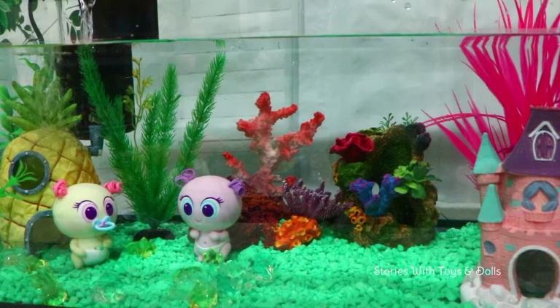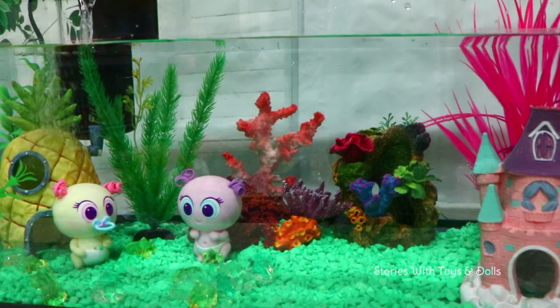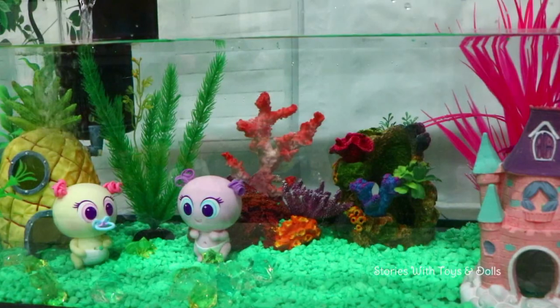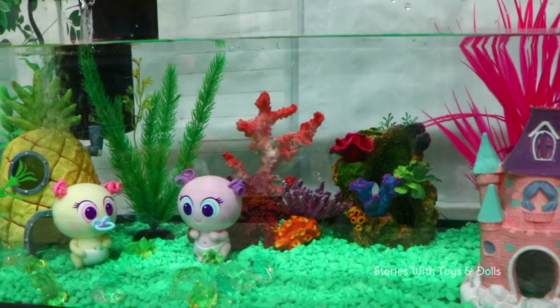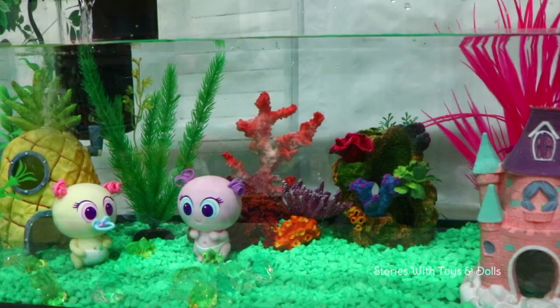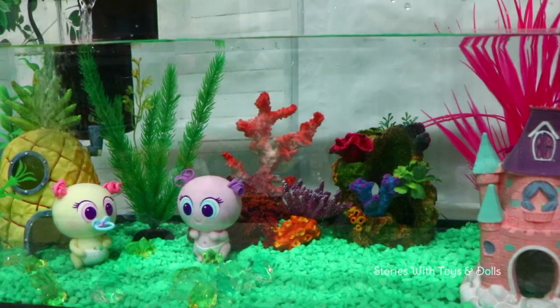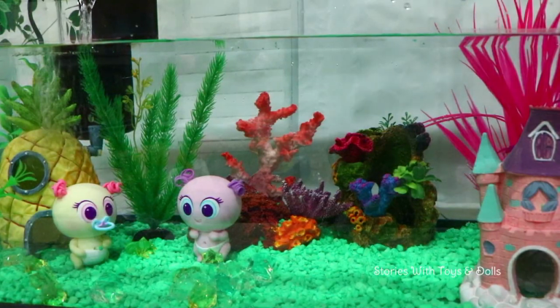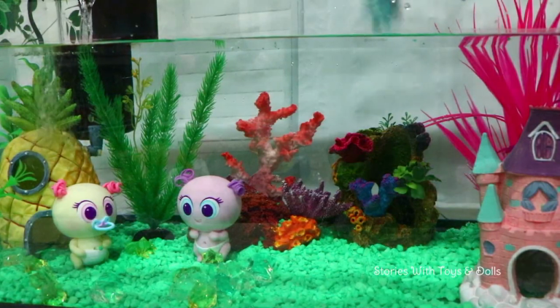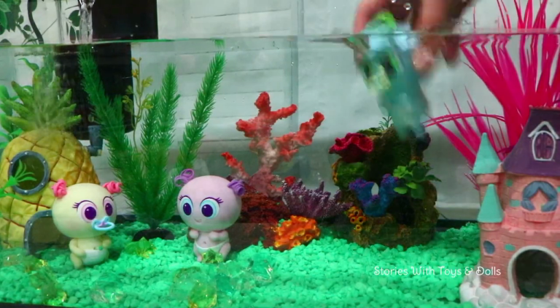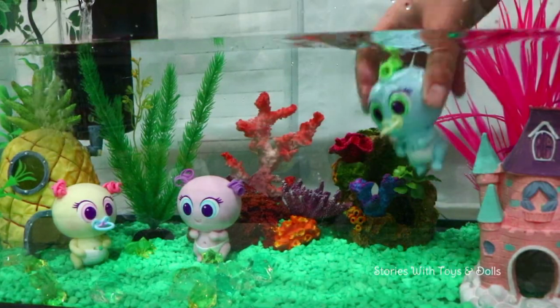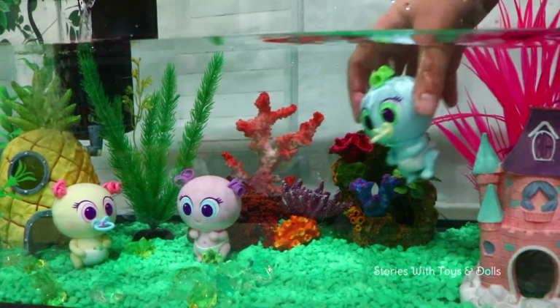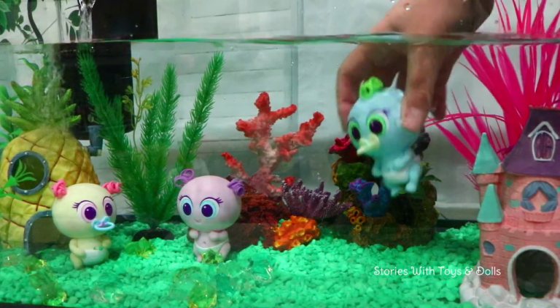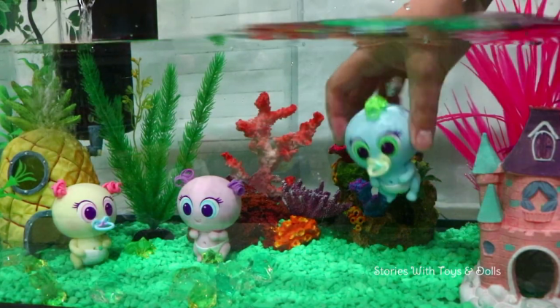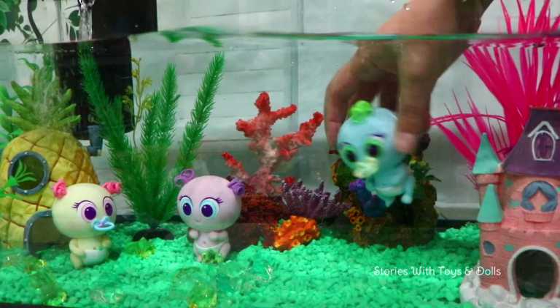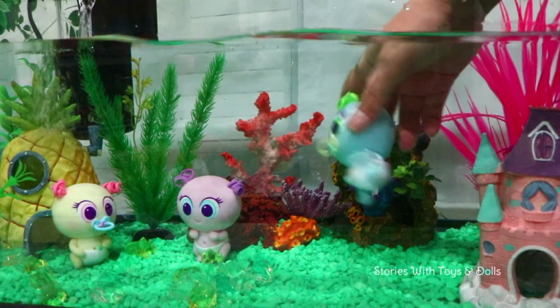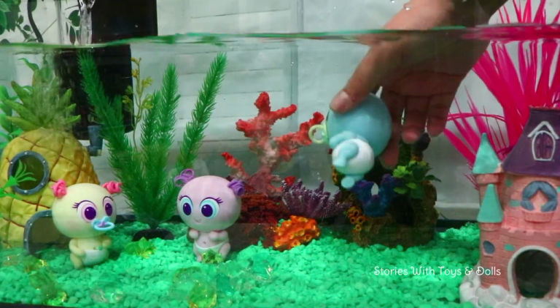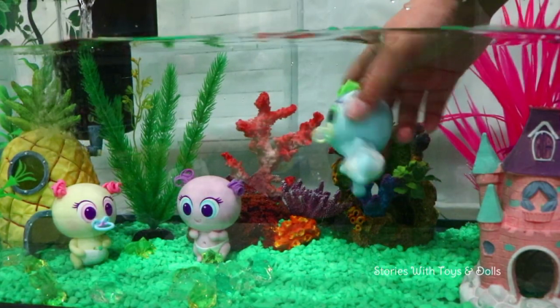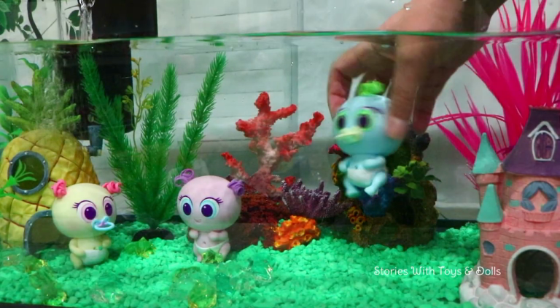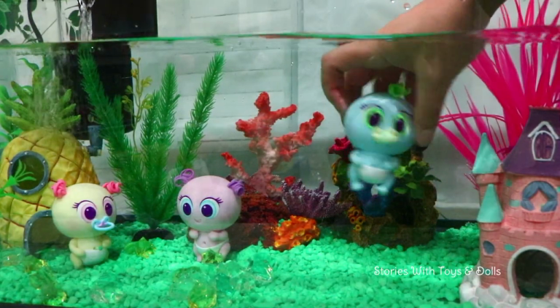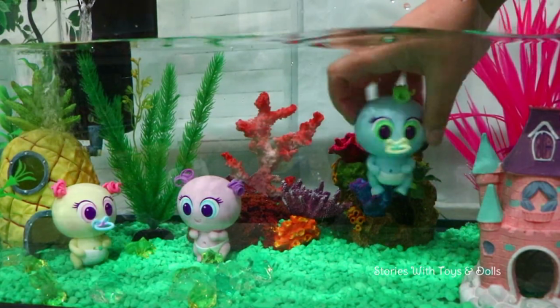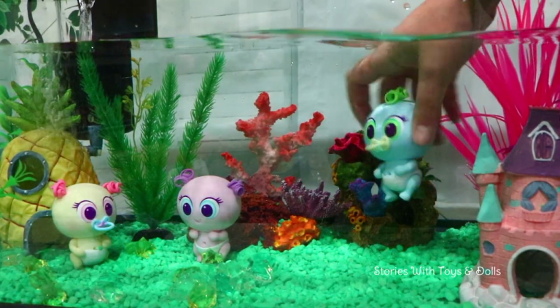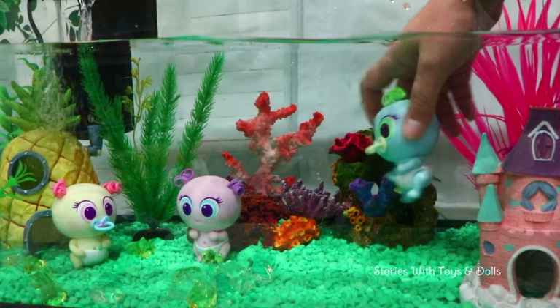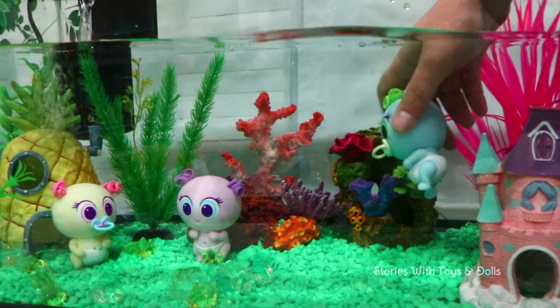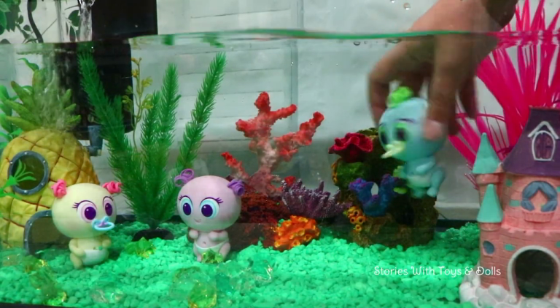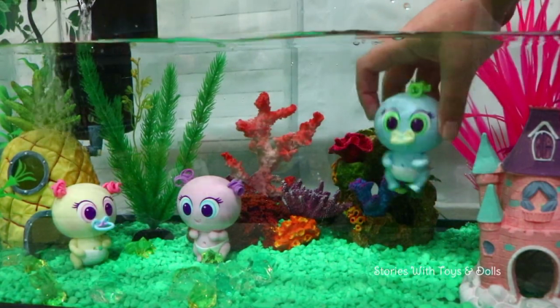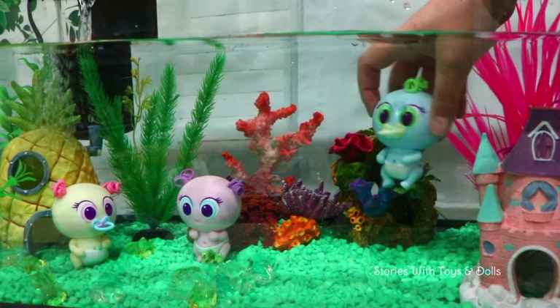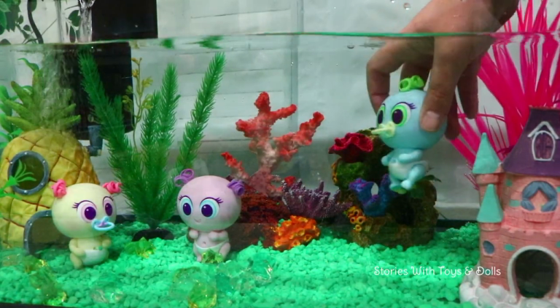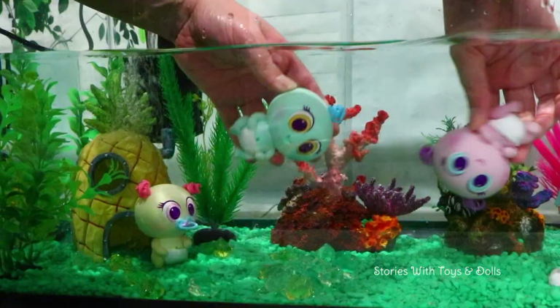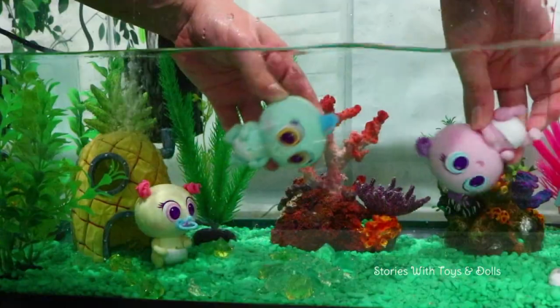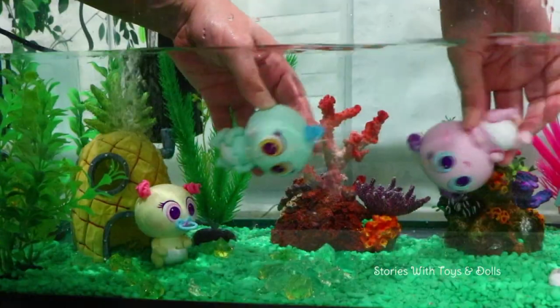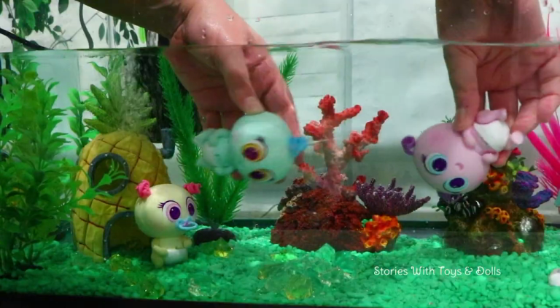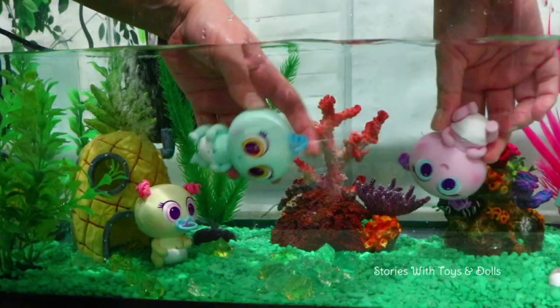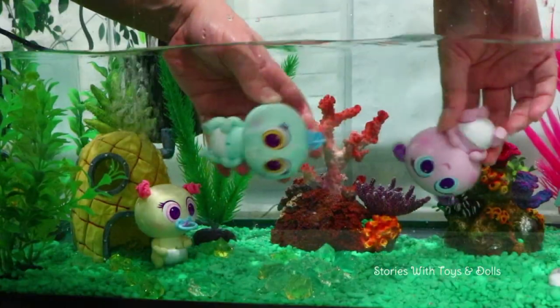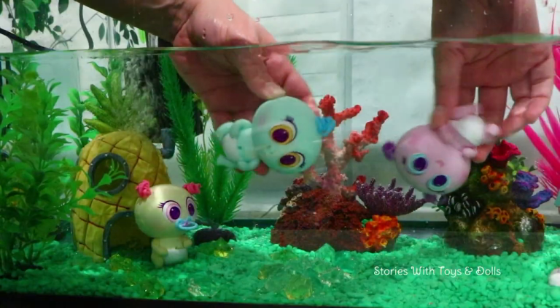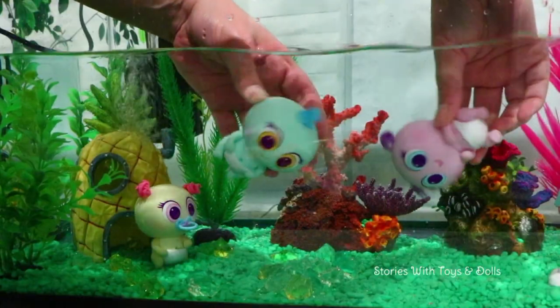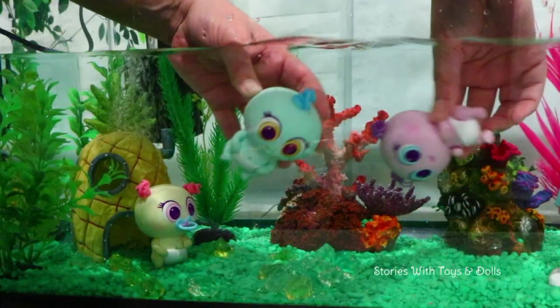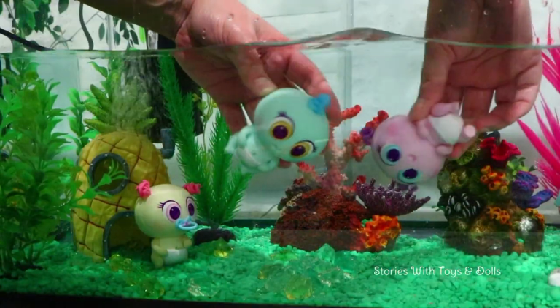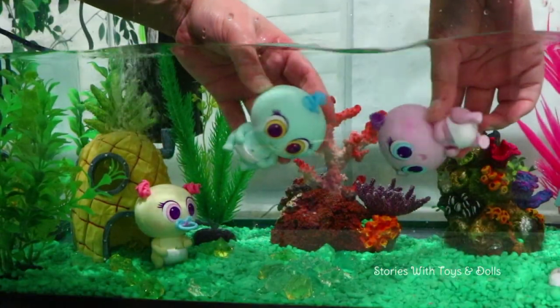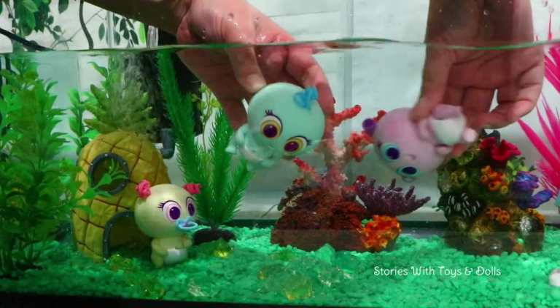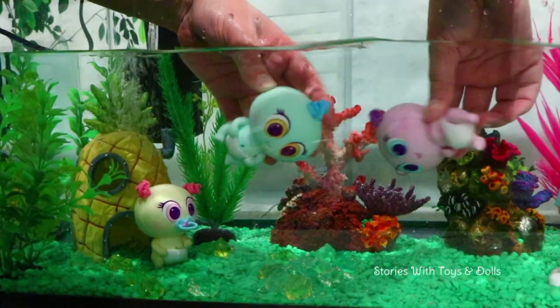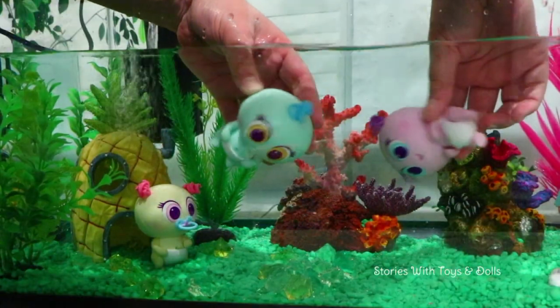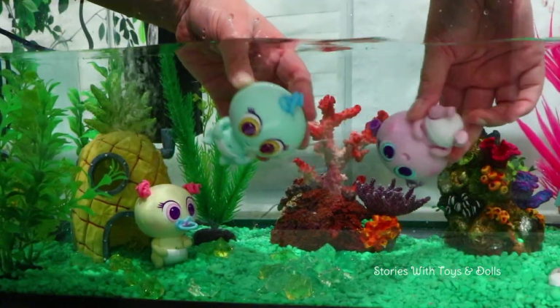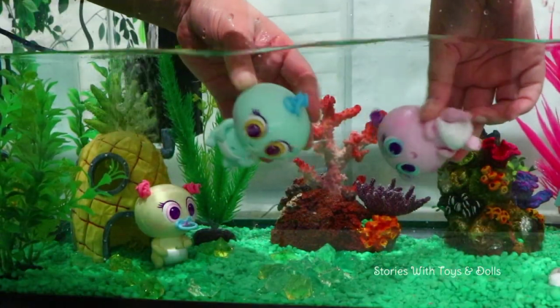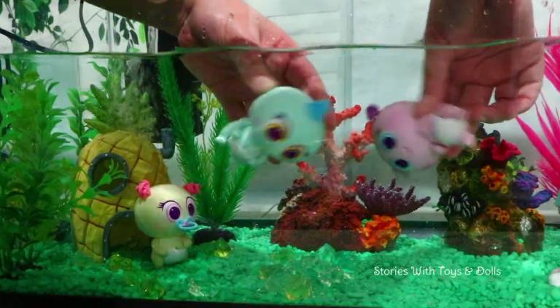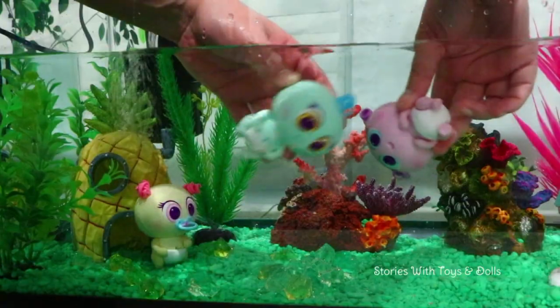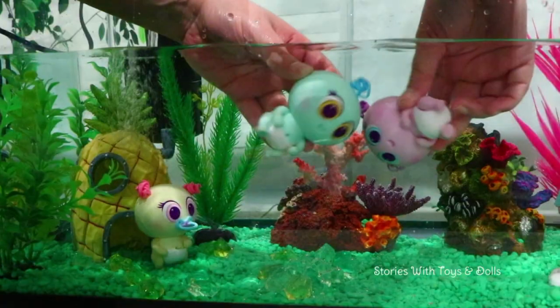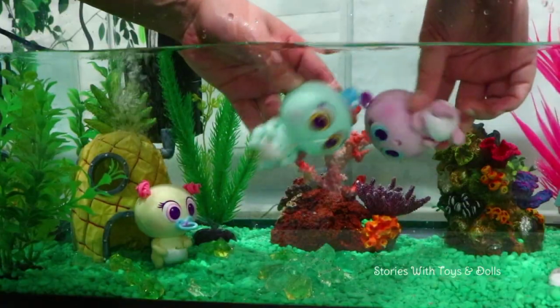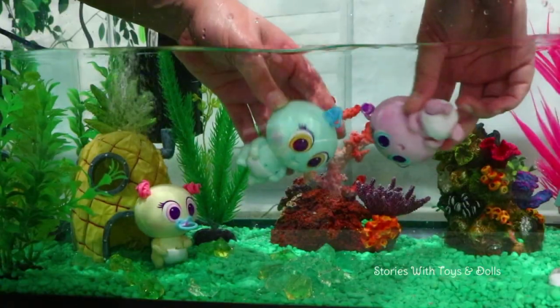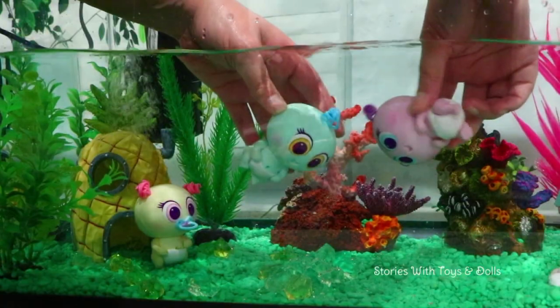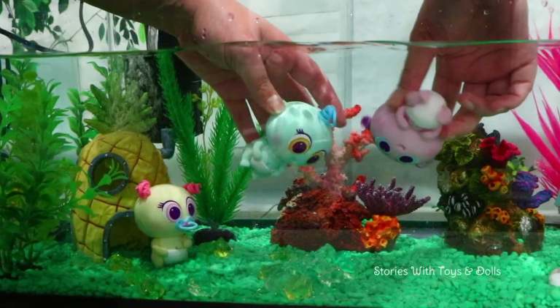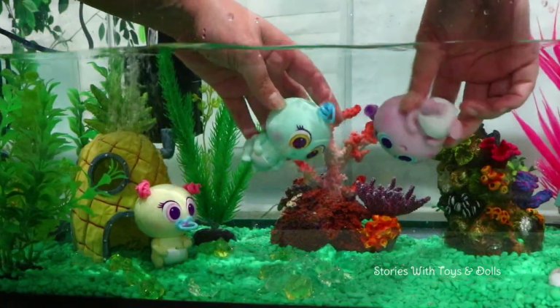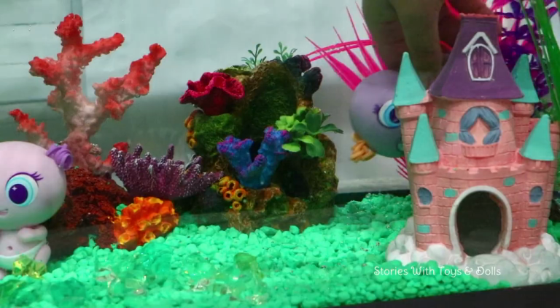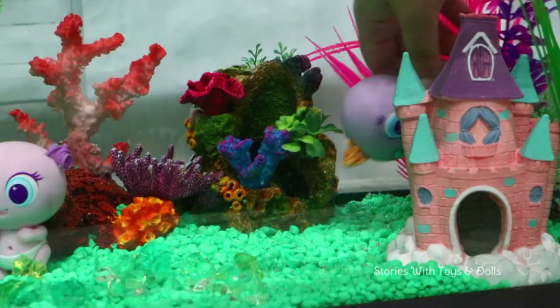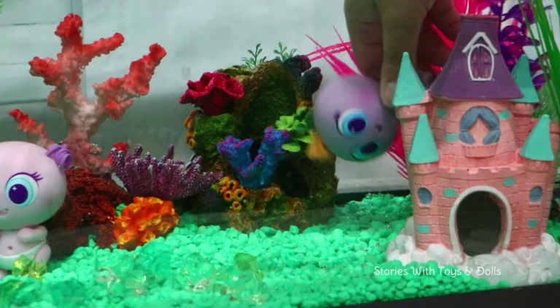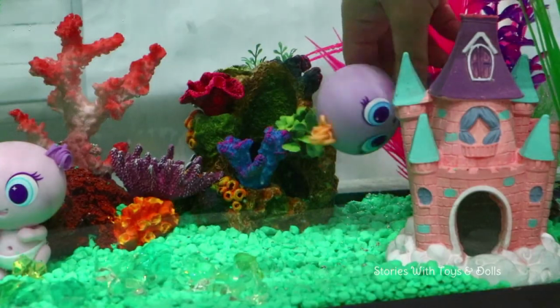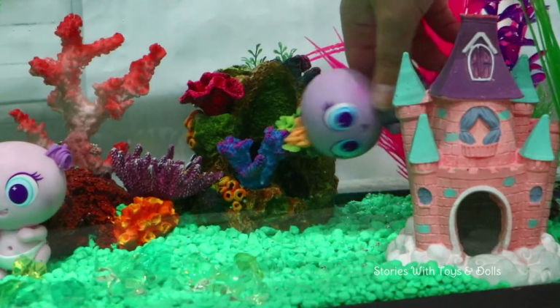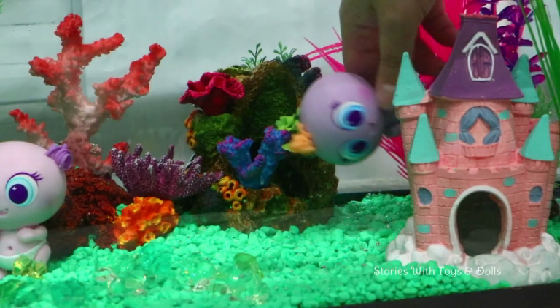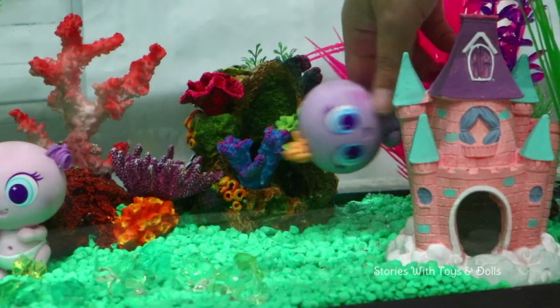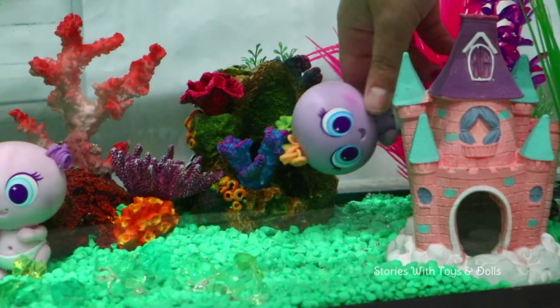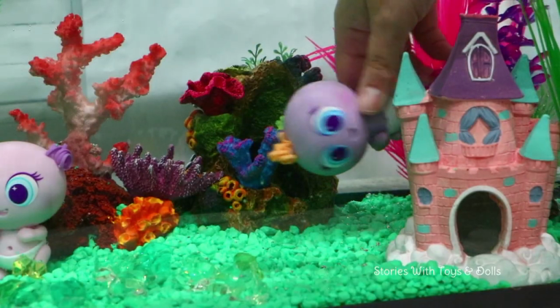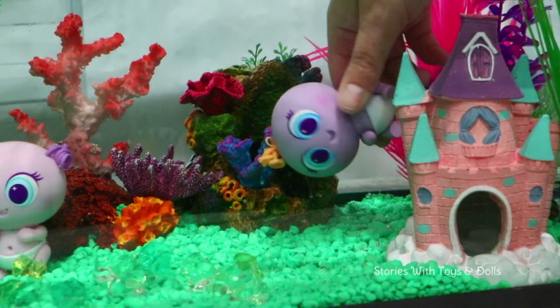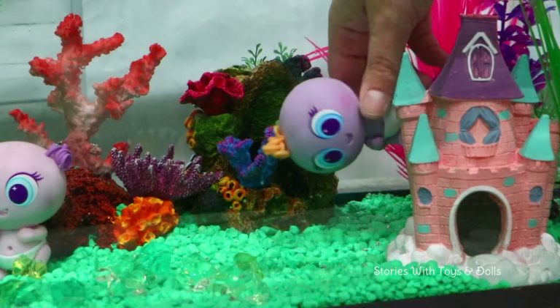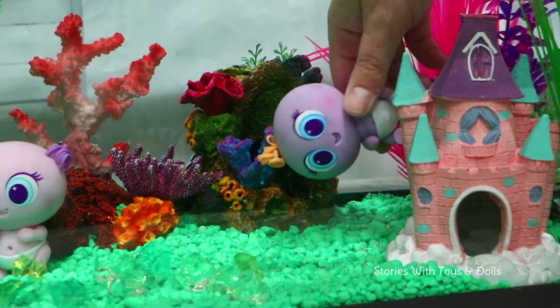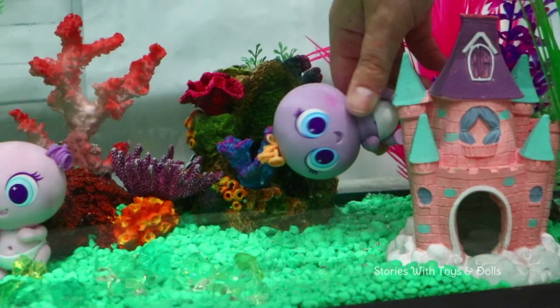Hi guys! Look at the new babies in the nursery! They're aquatic micro-nurlies! And let me tell you the story of how I got them!